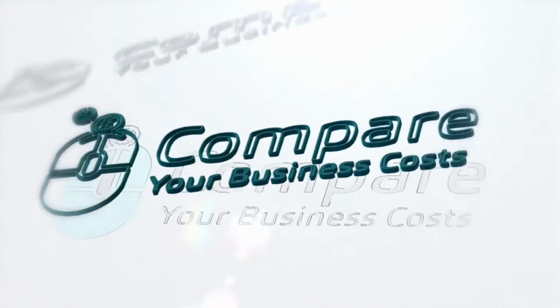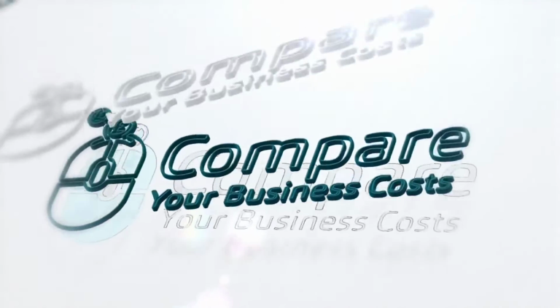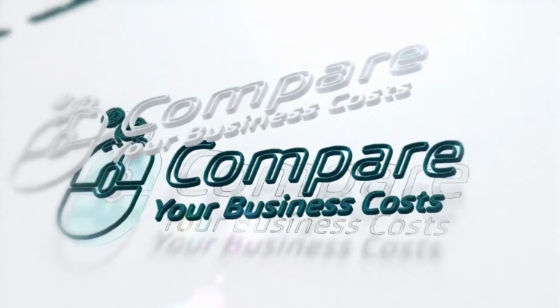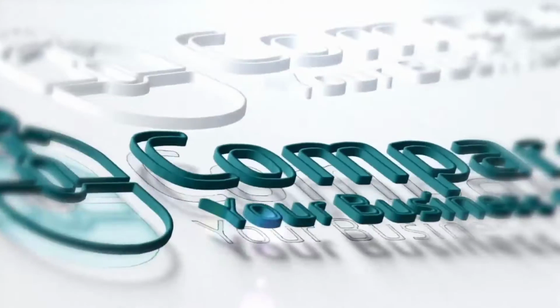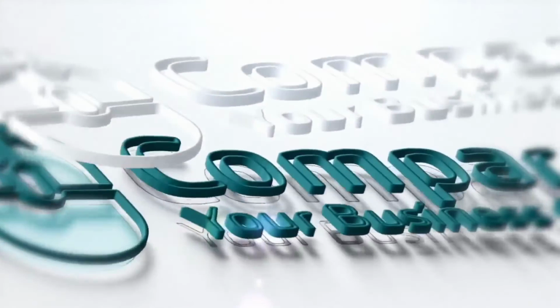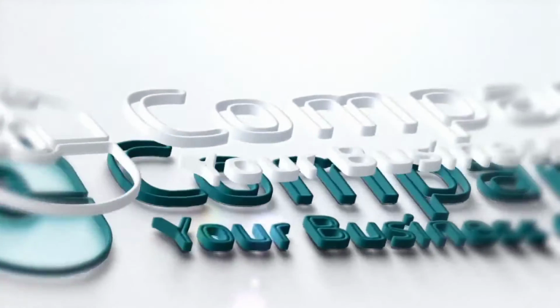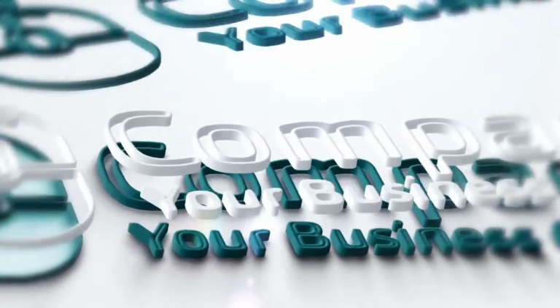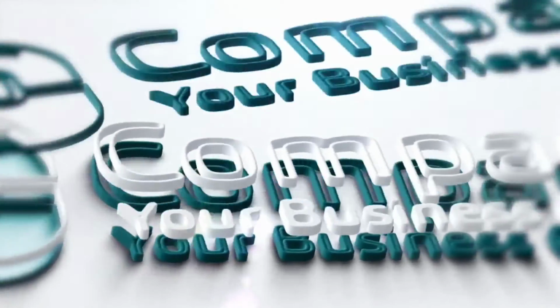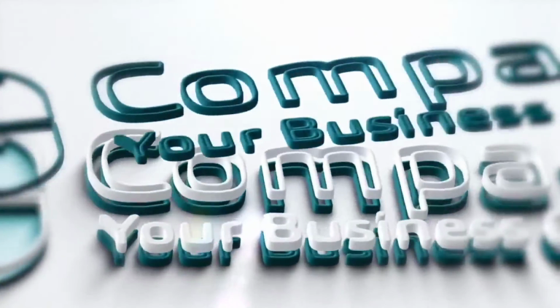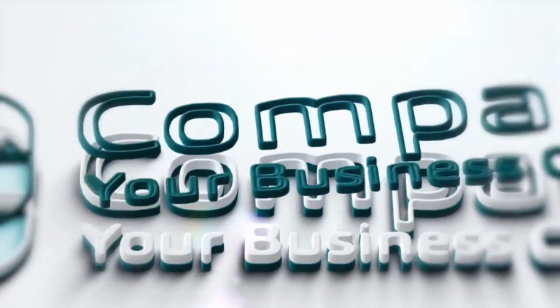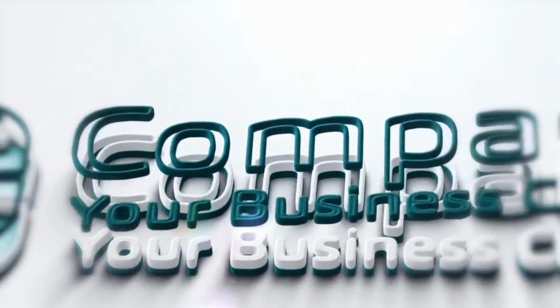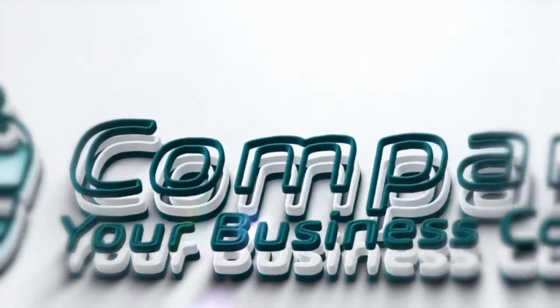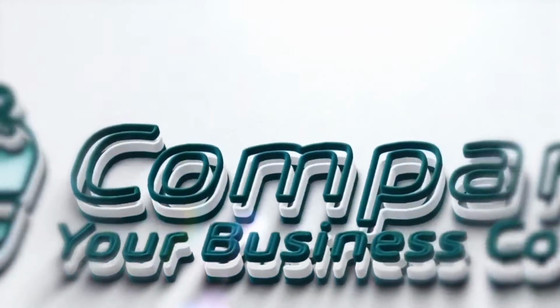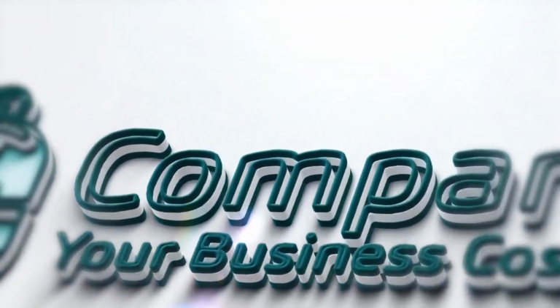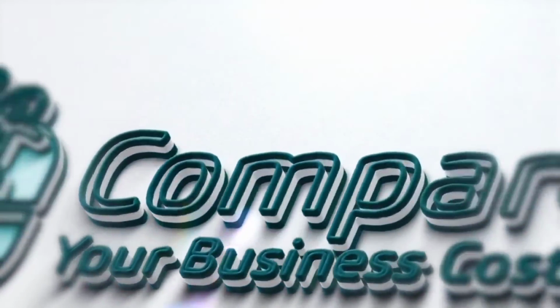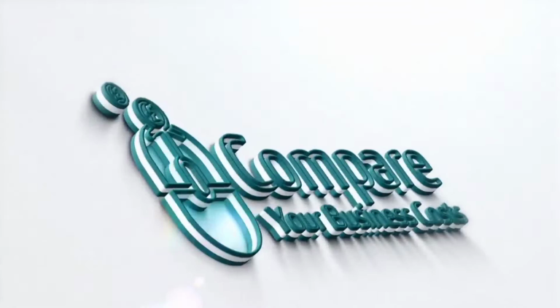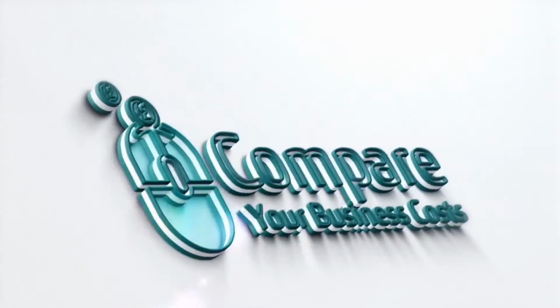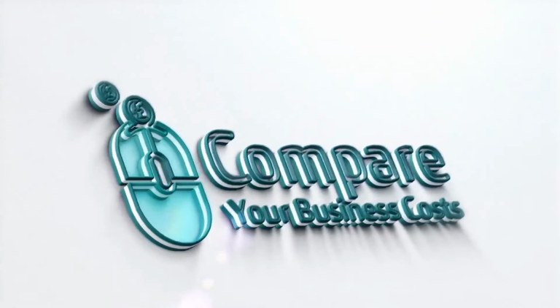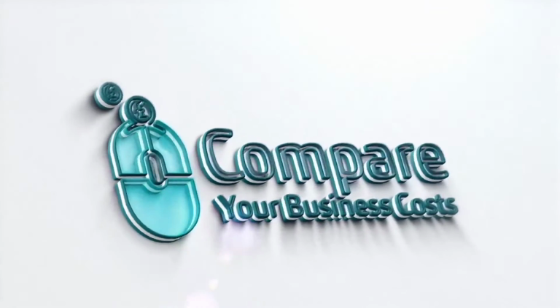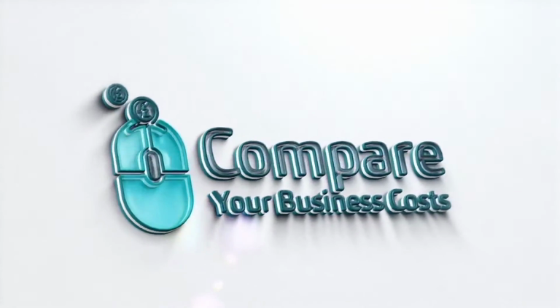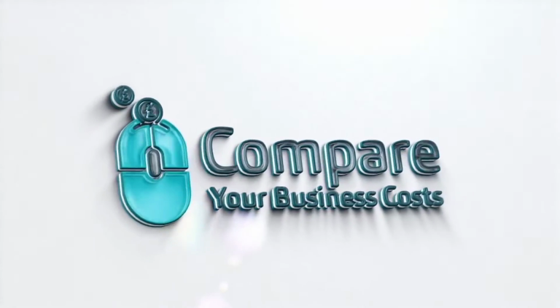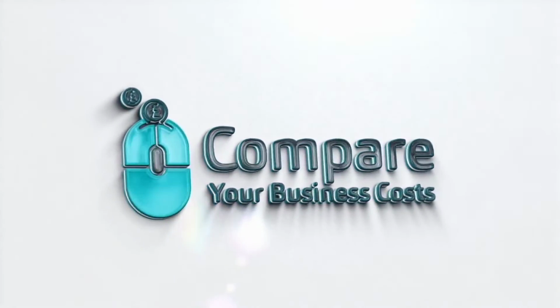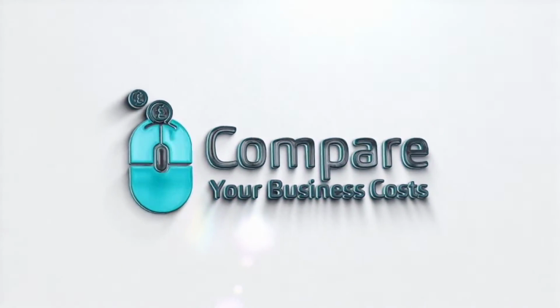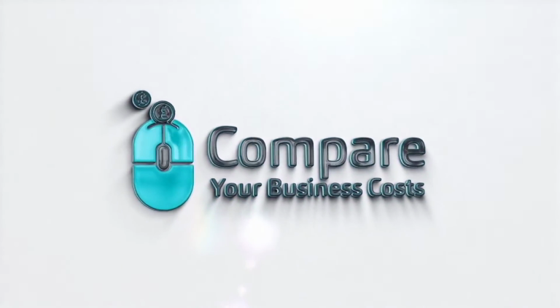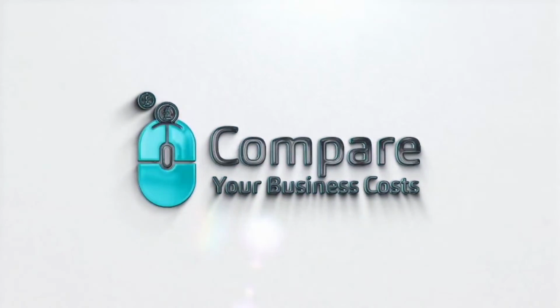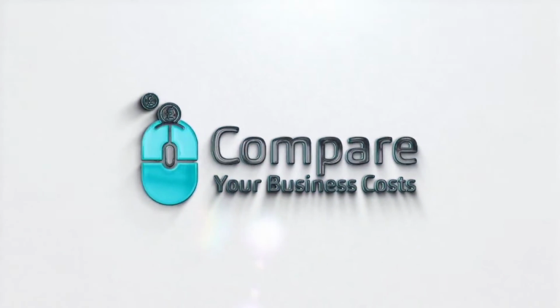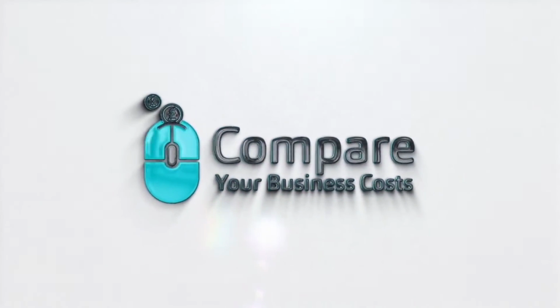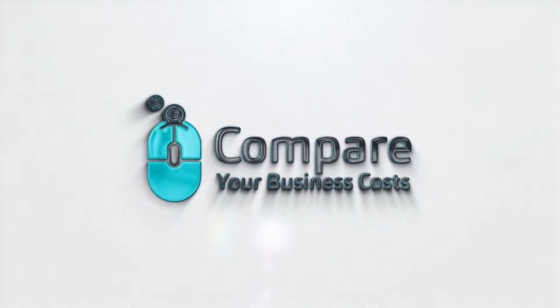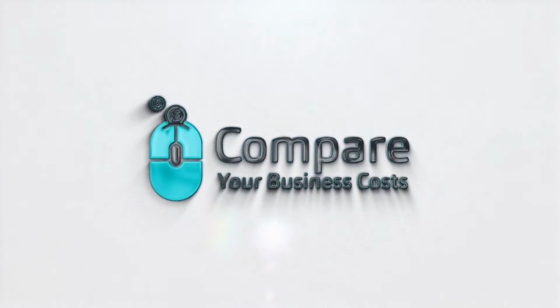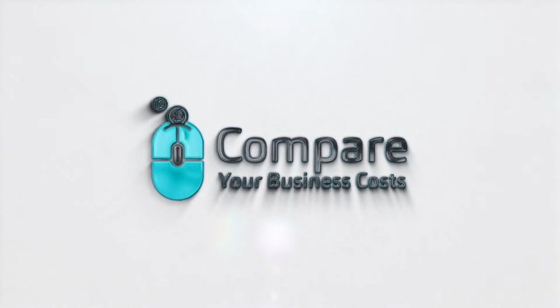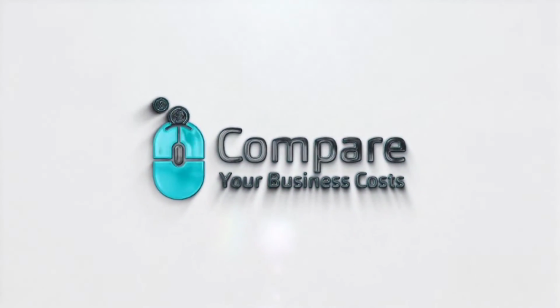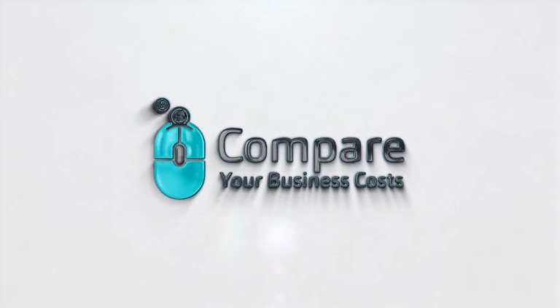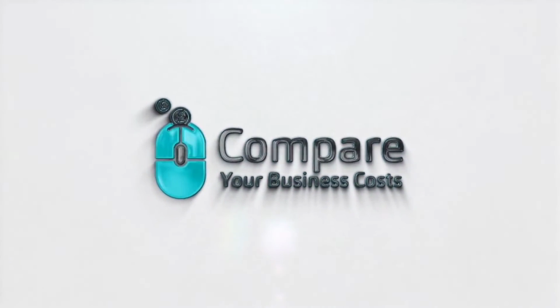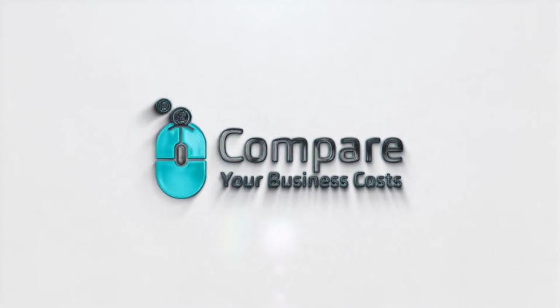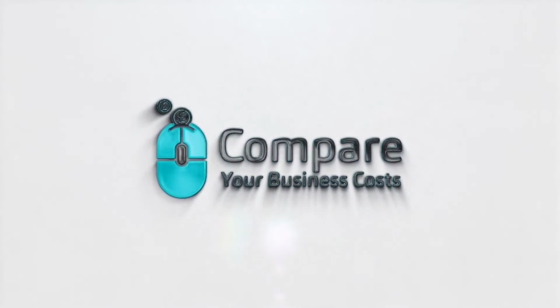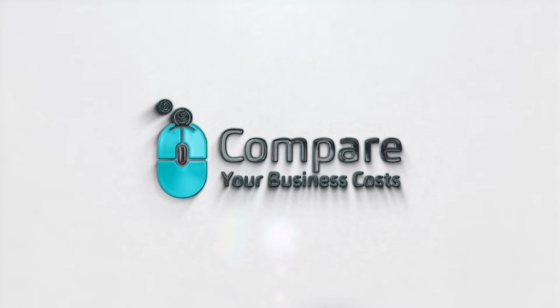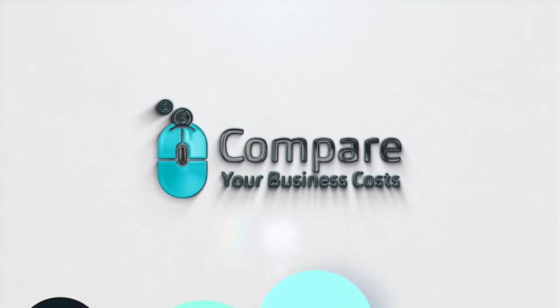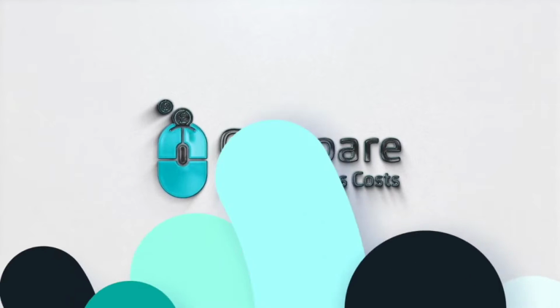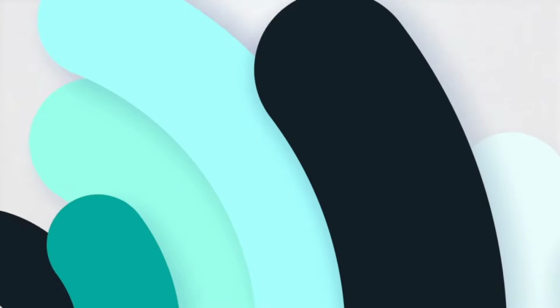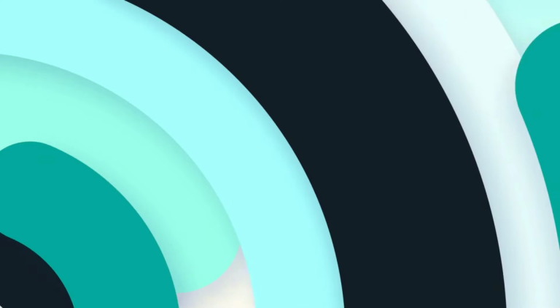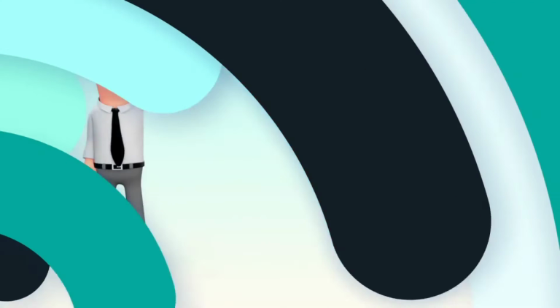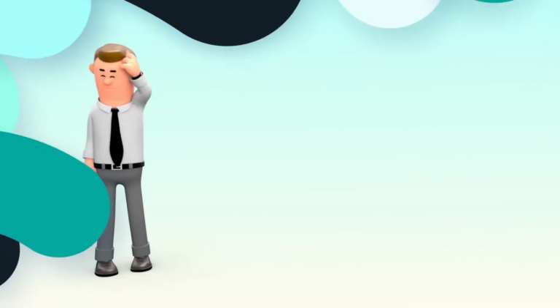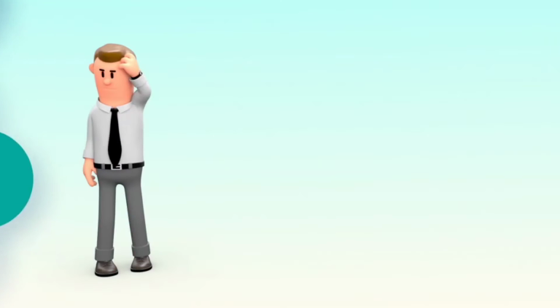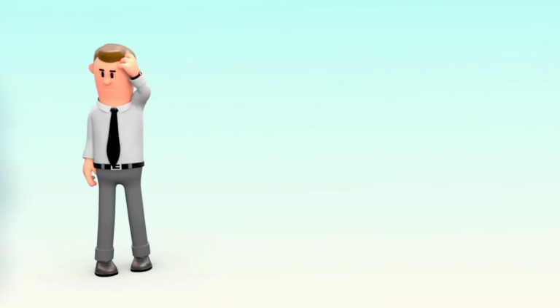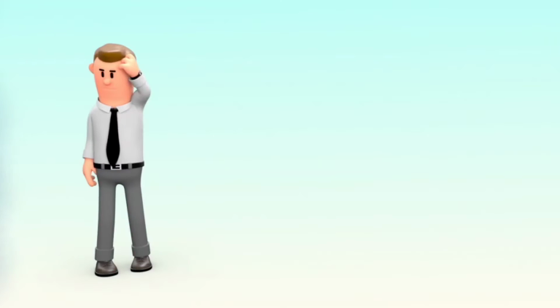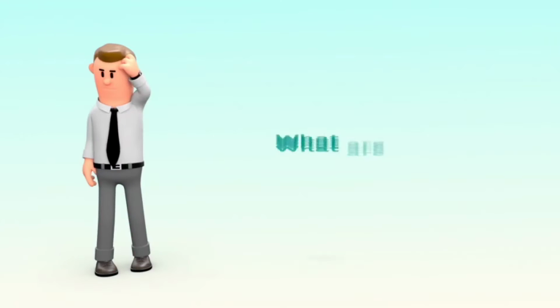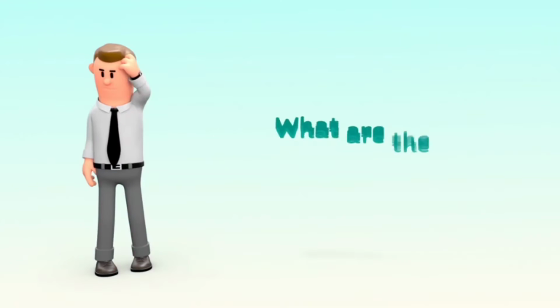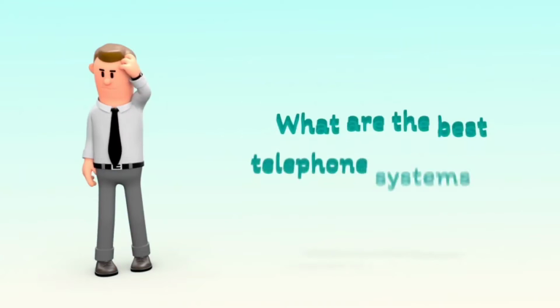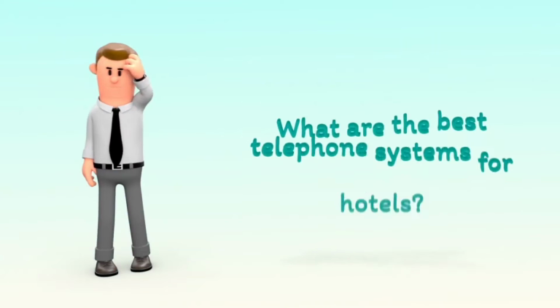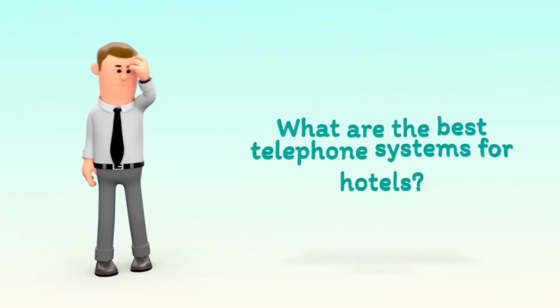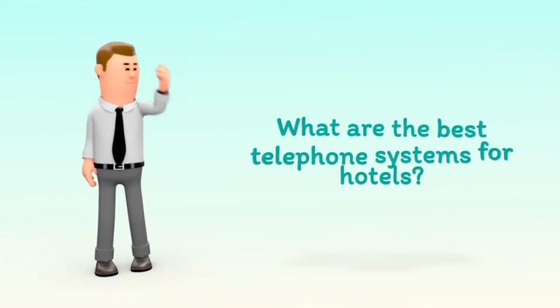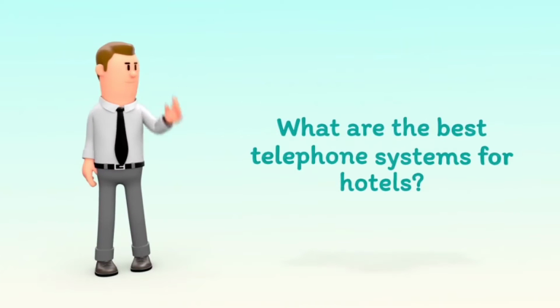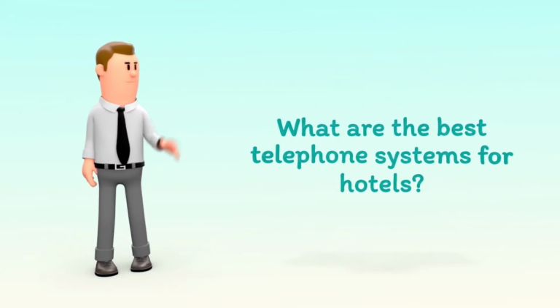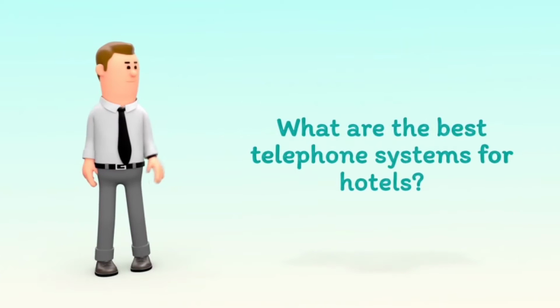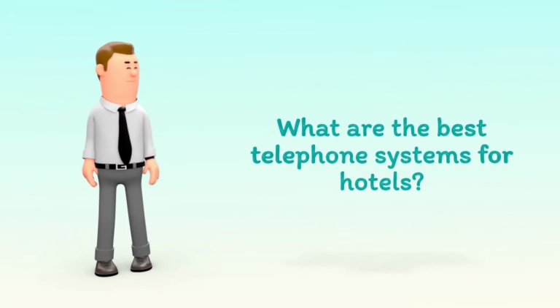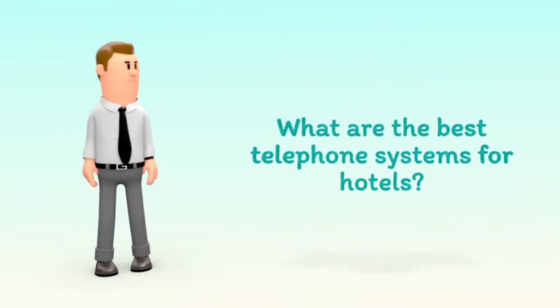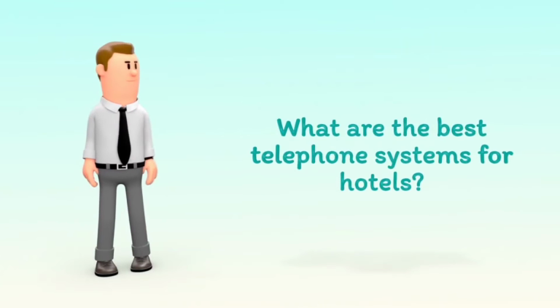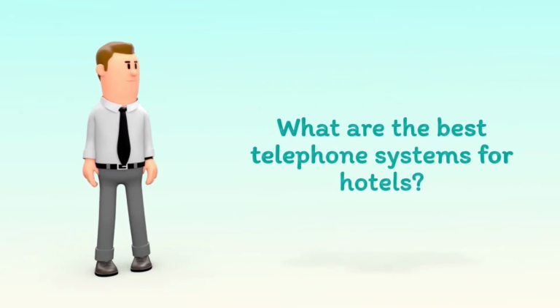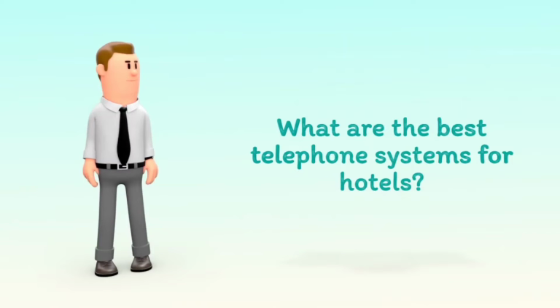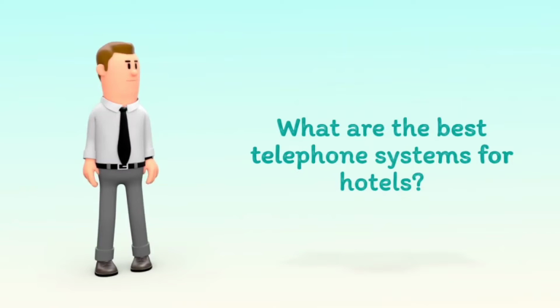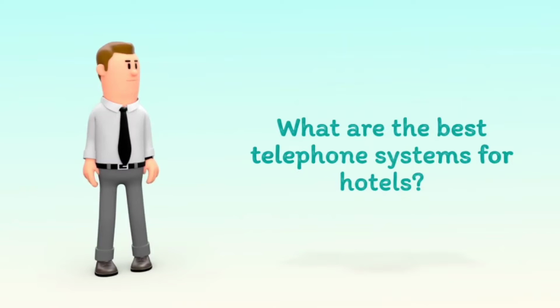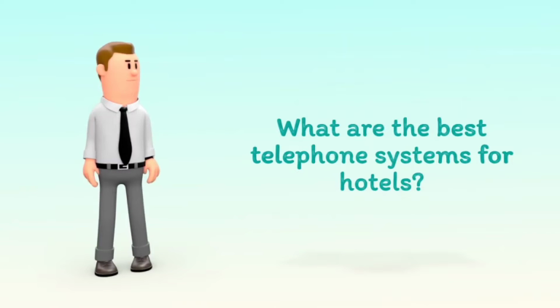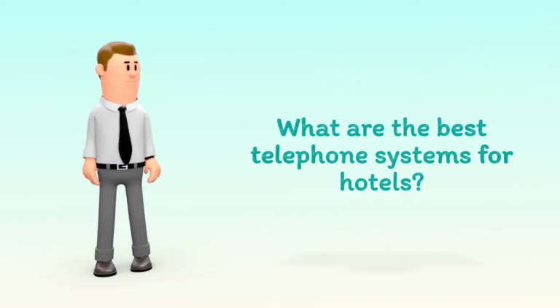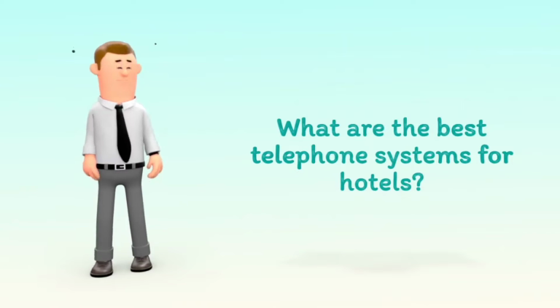Welcome to Compare Your Business Costs. What are the best telephone systems for hotels?